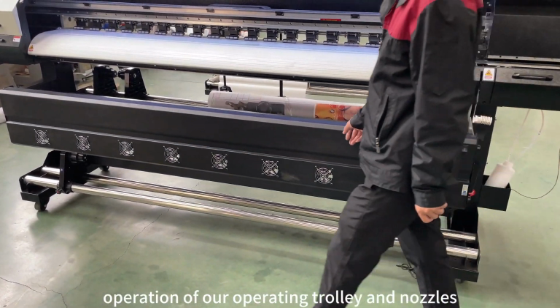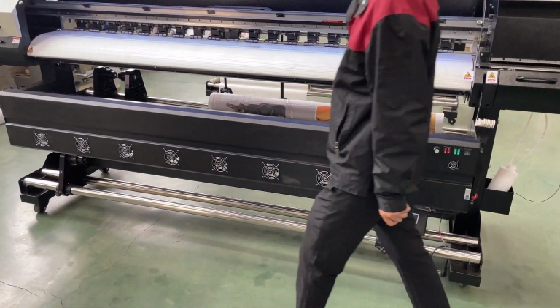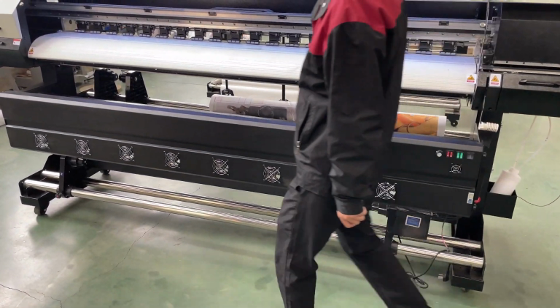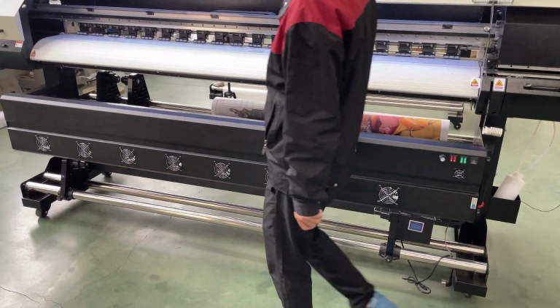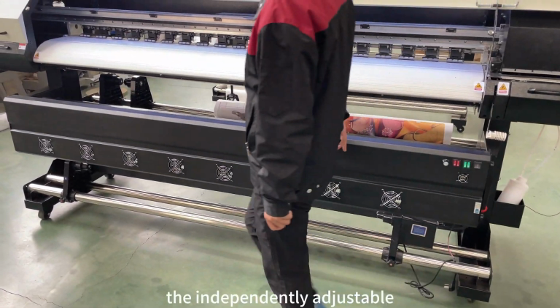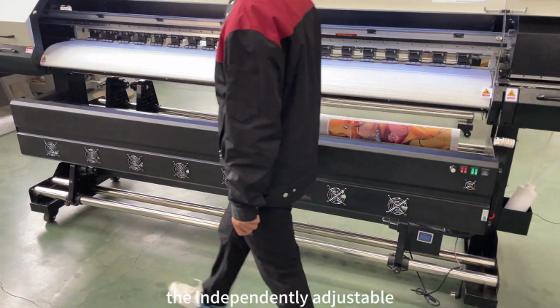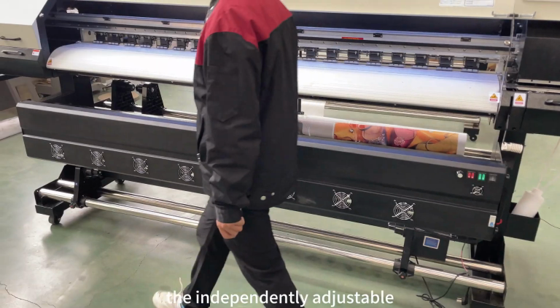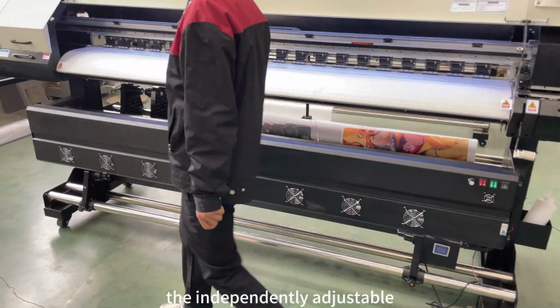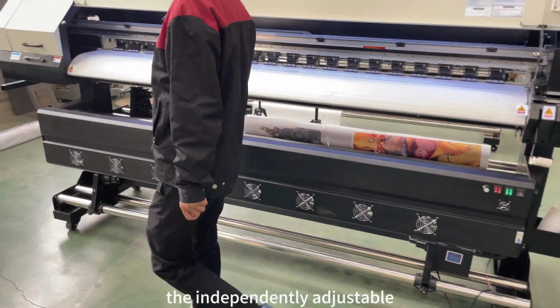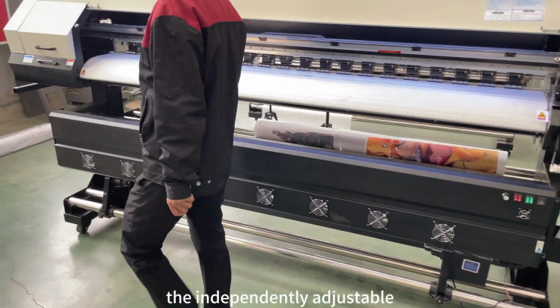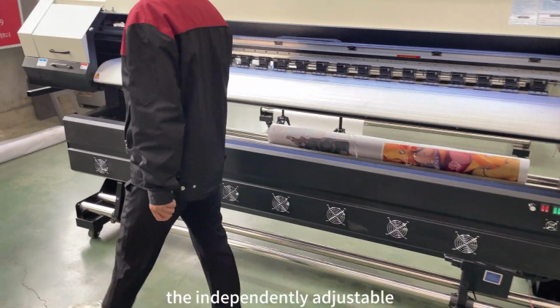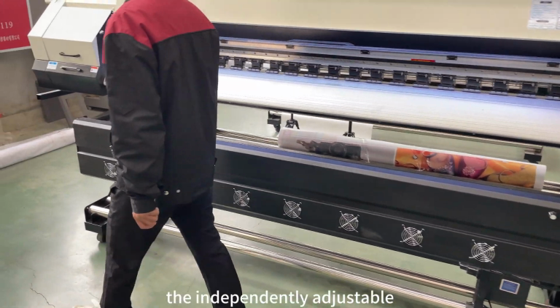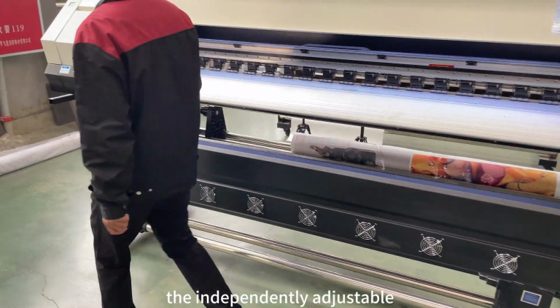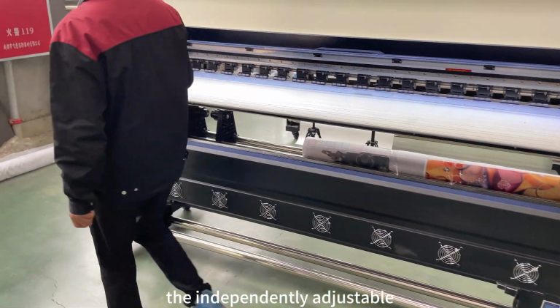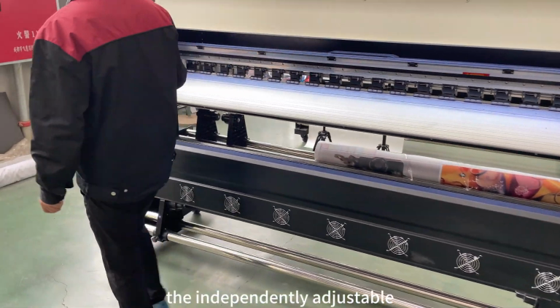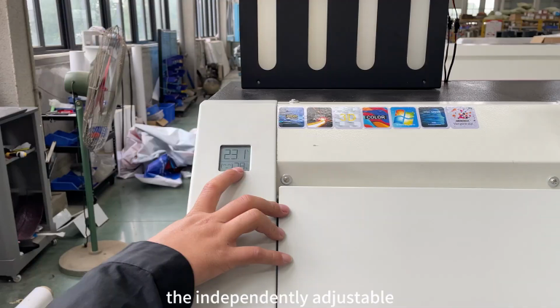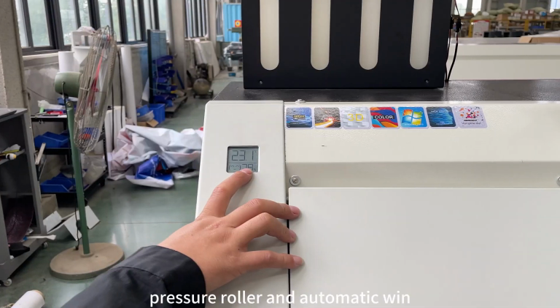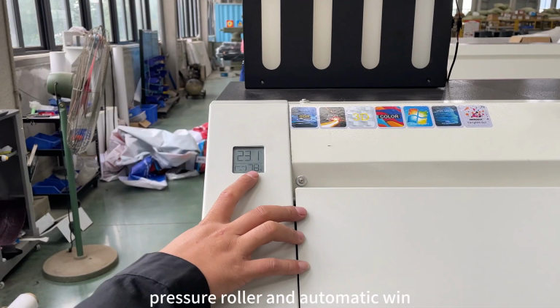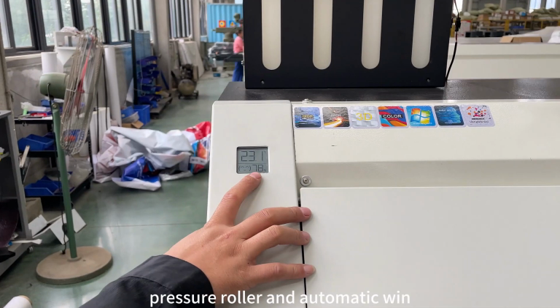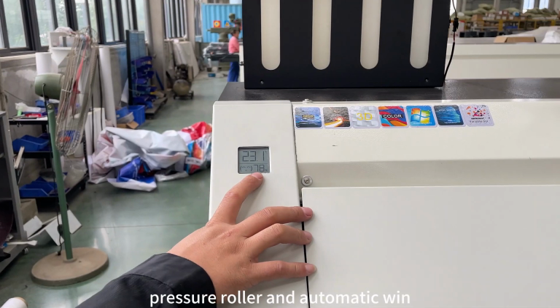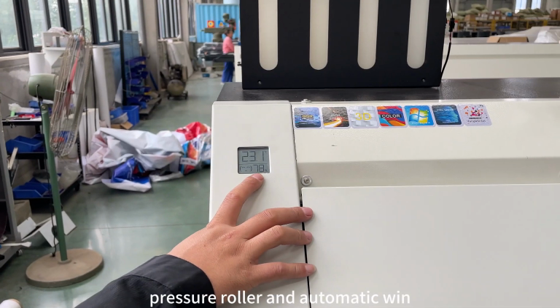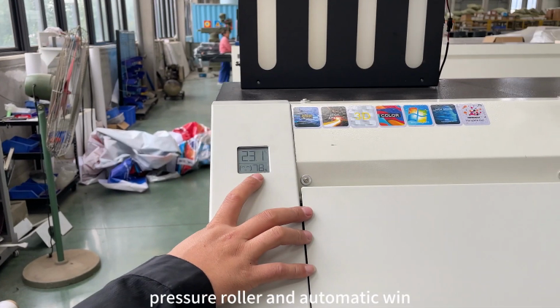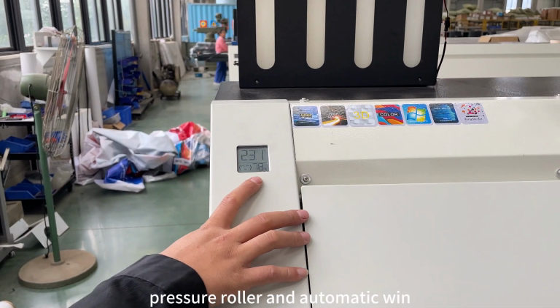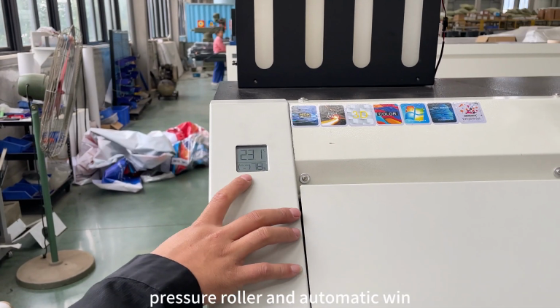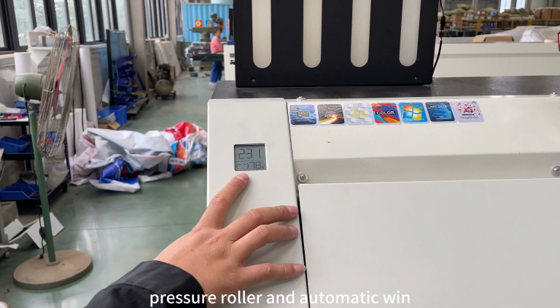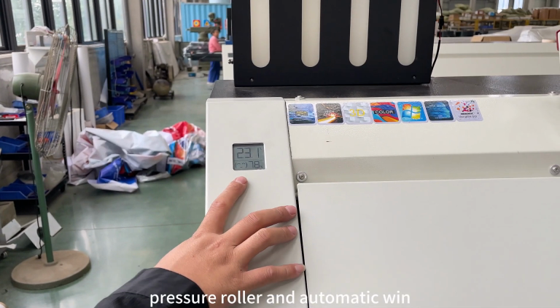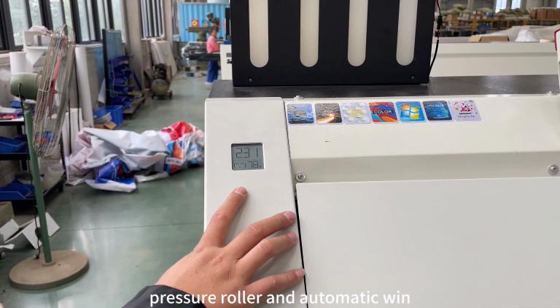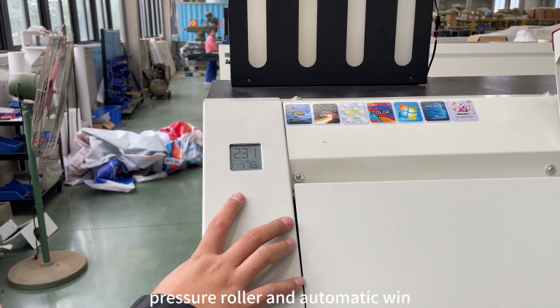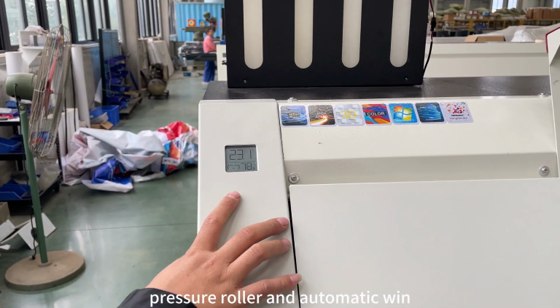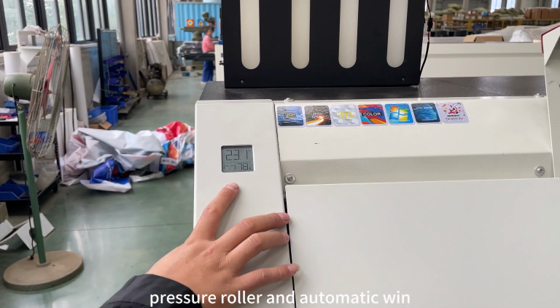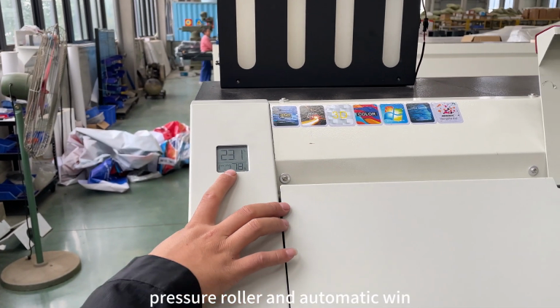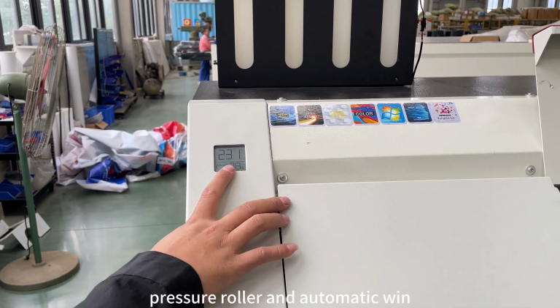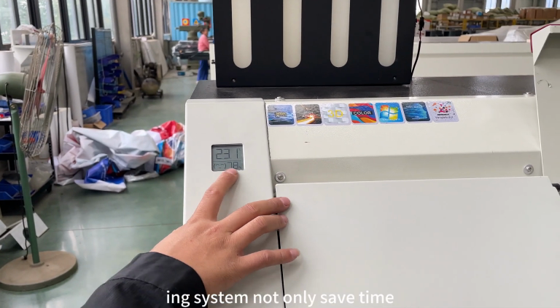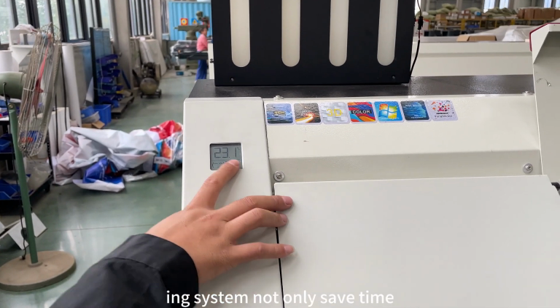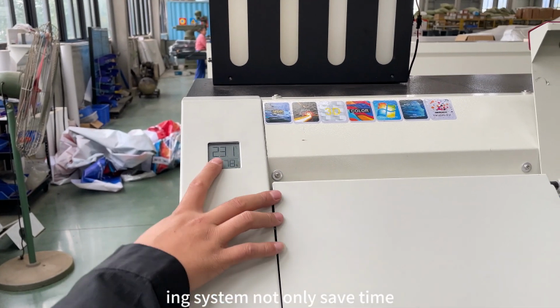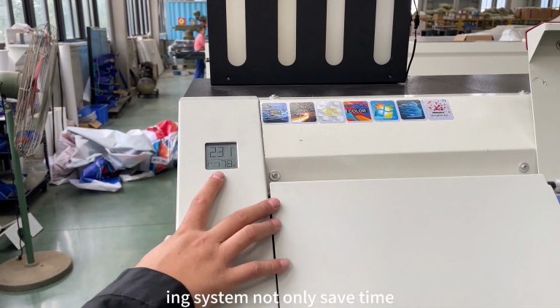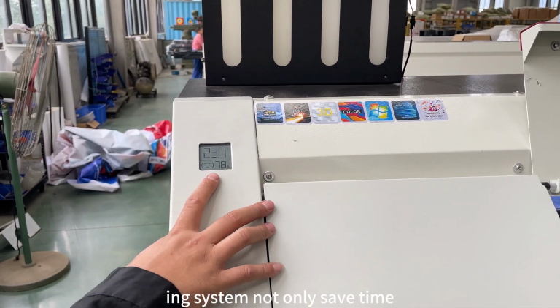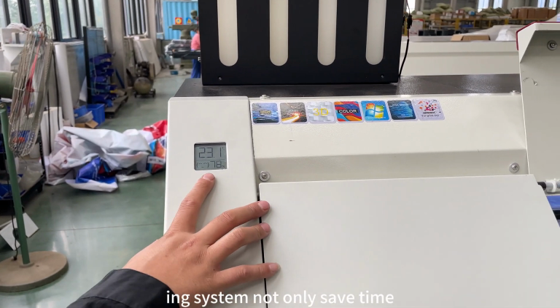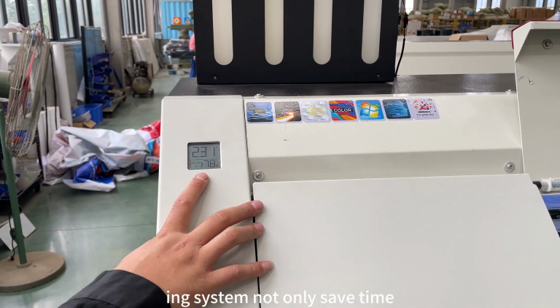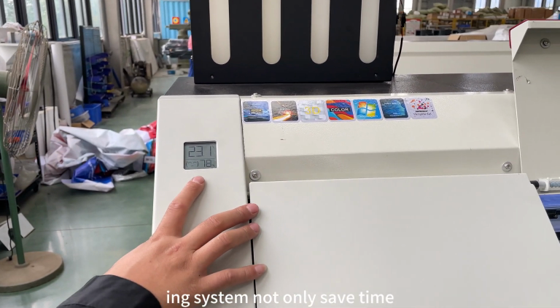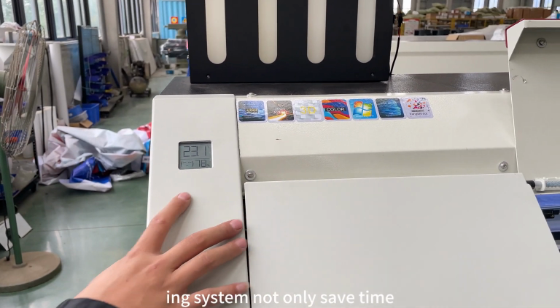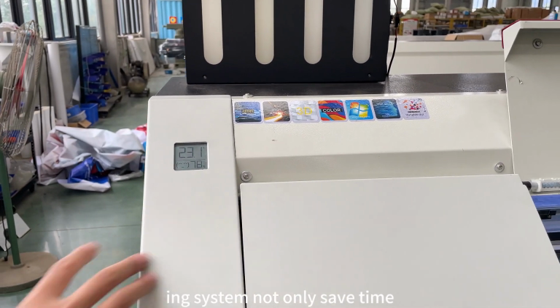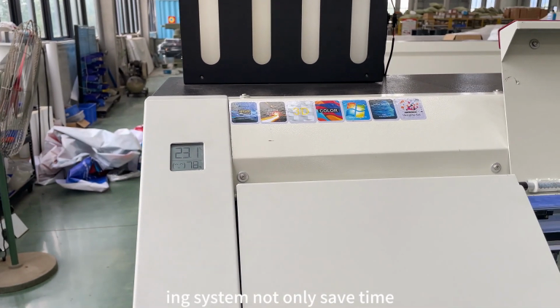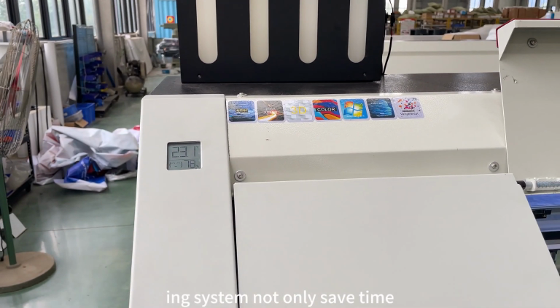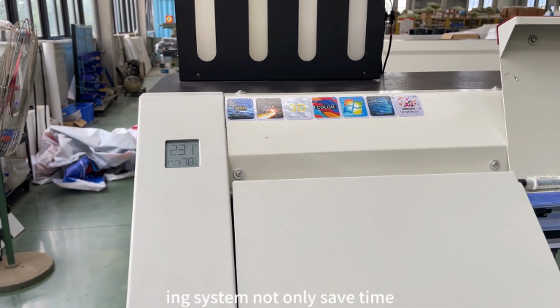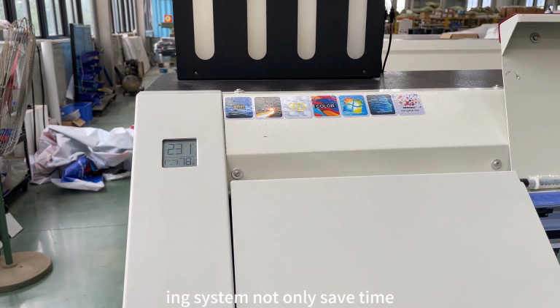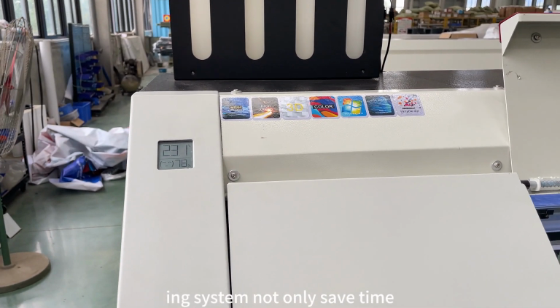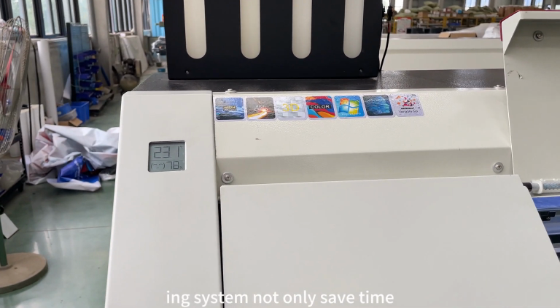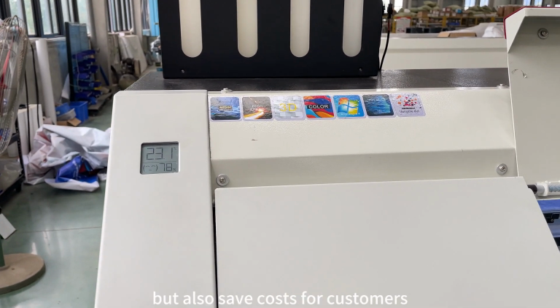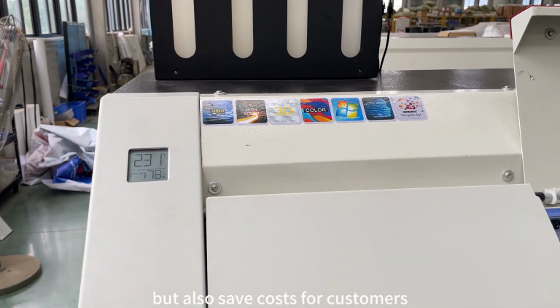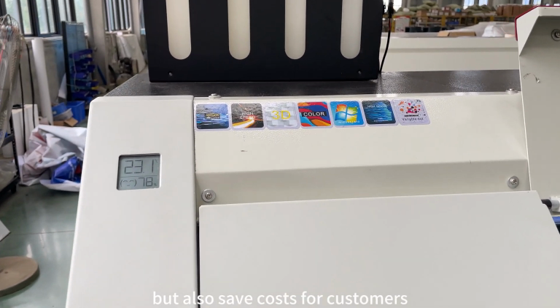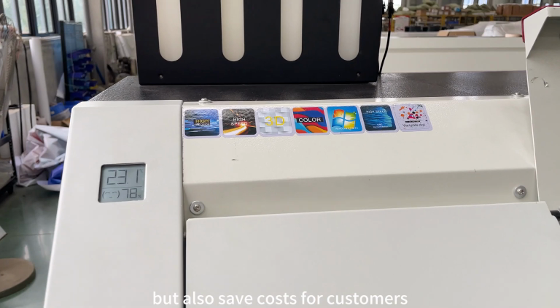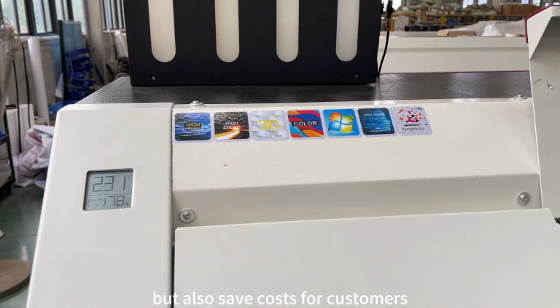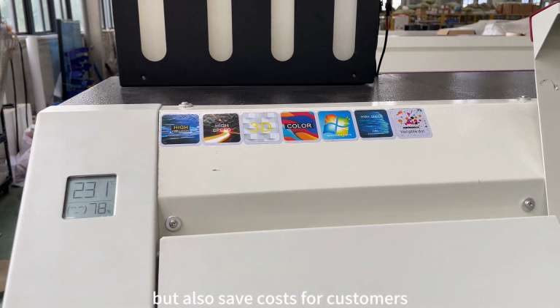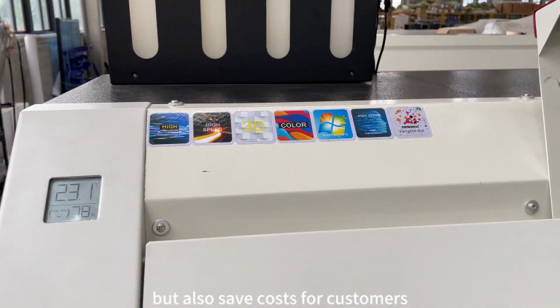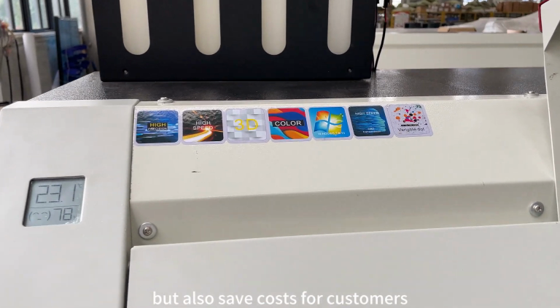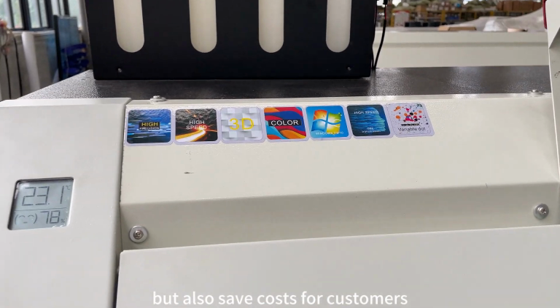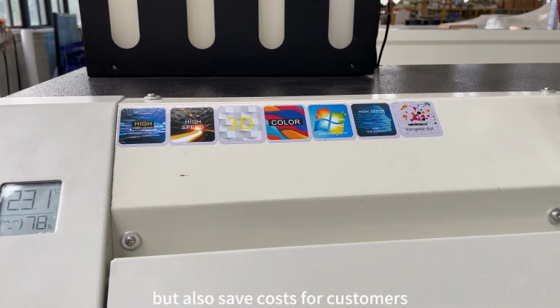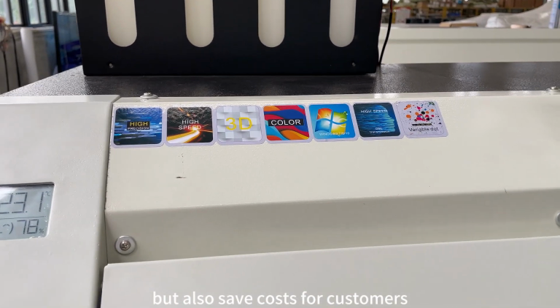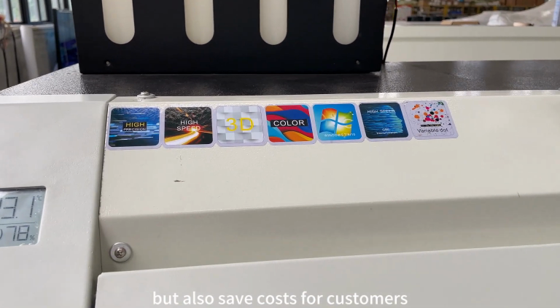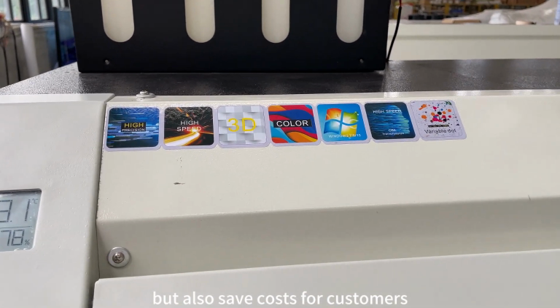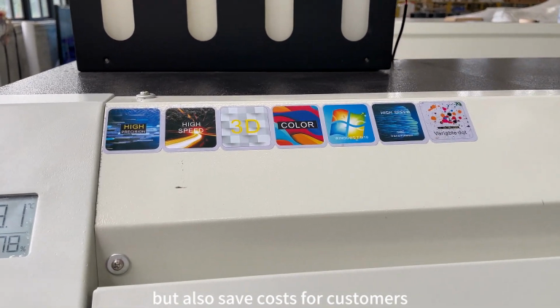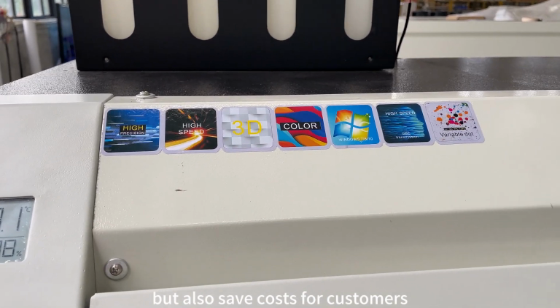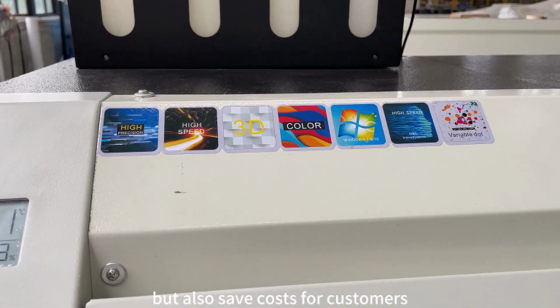The independently adjustable pressure roller and automatic winding ink system not only save time, but also save costs for customers.